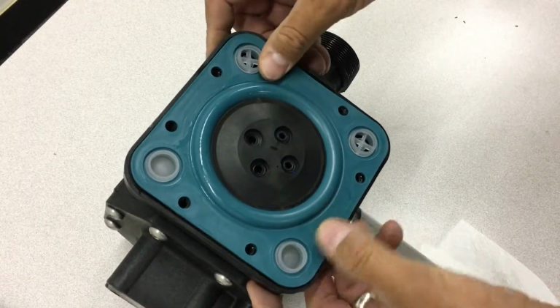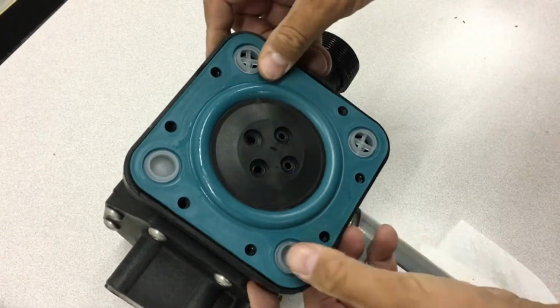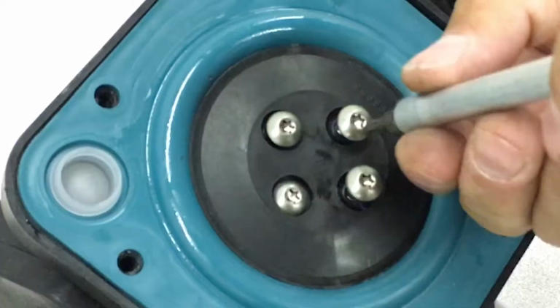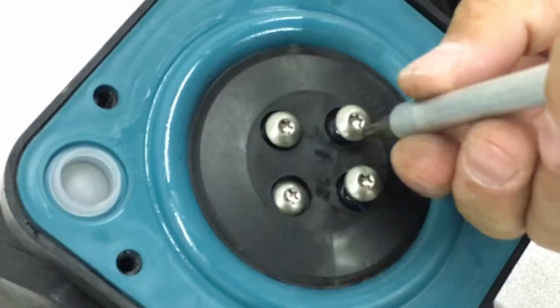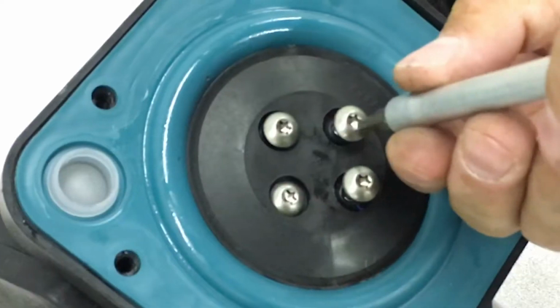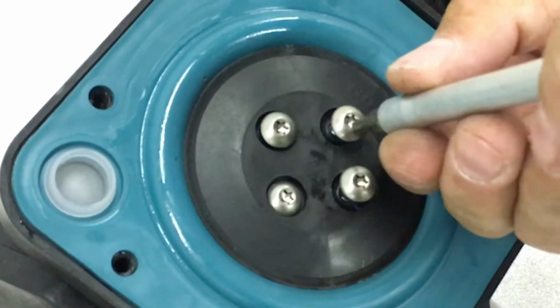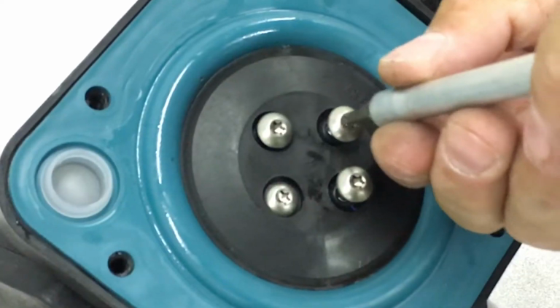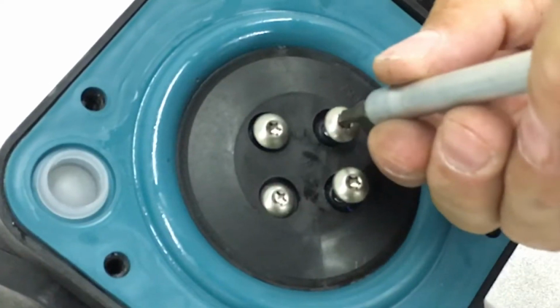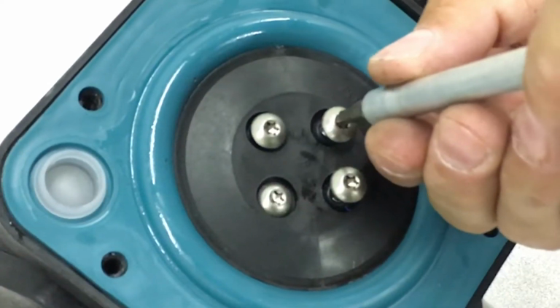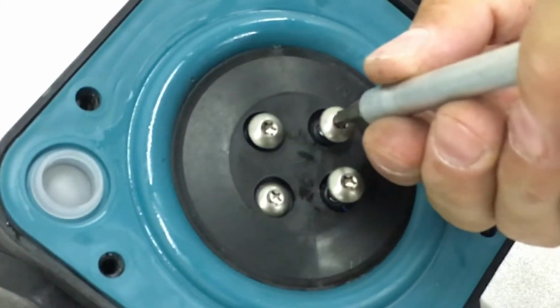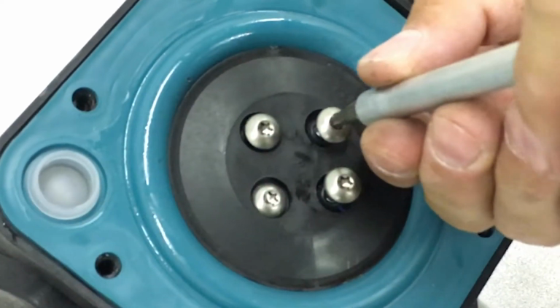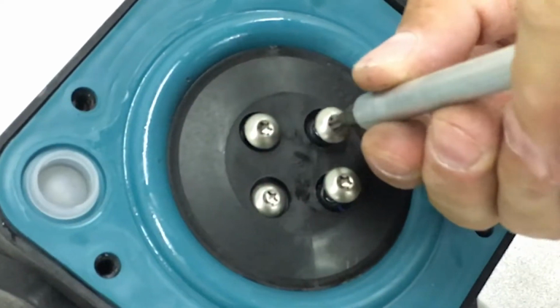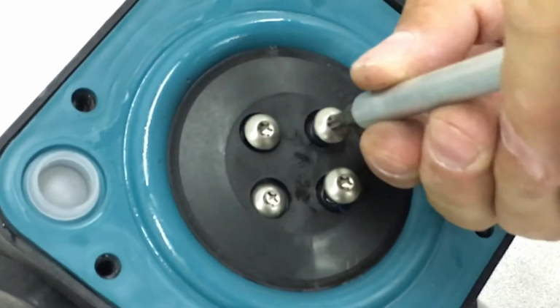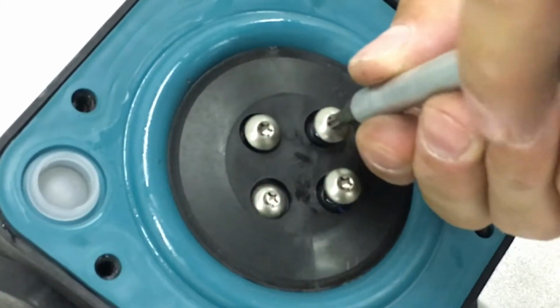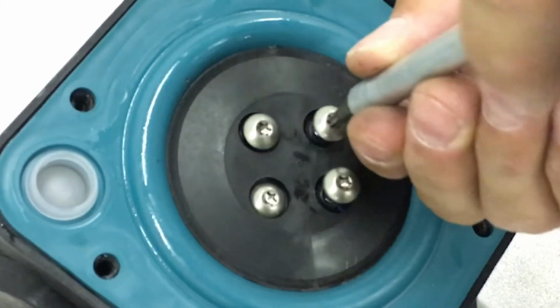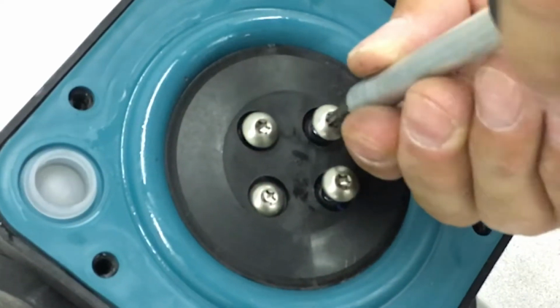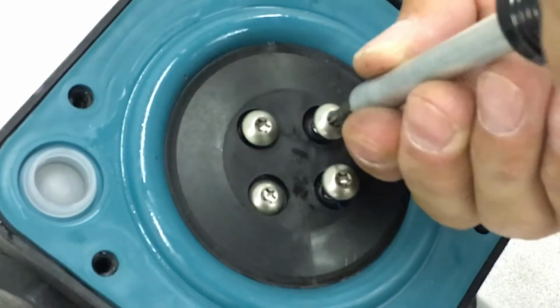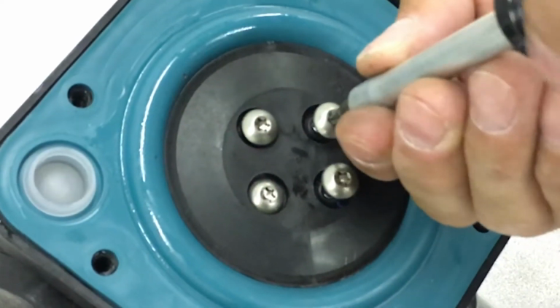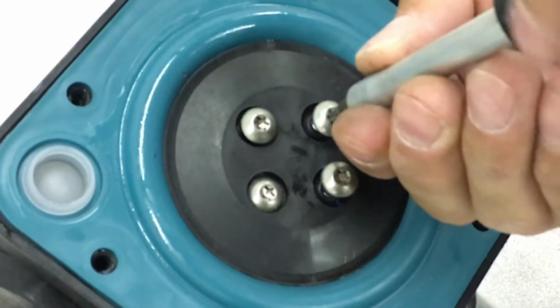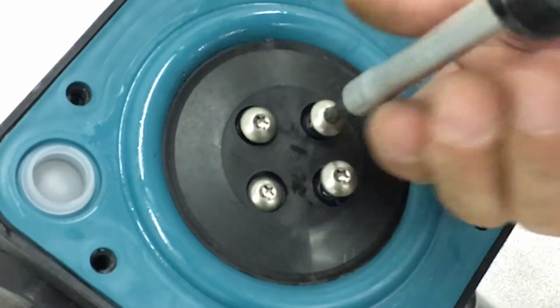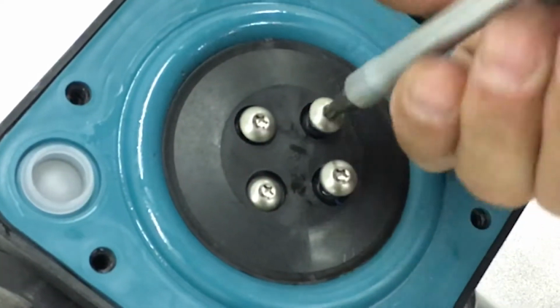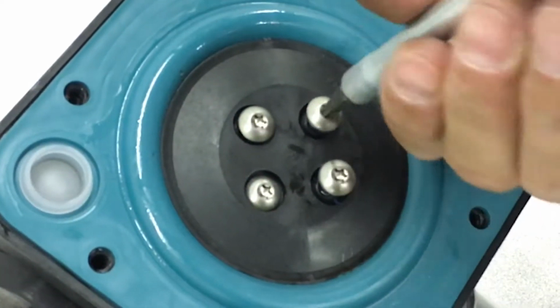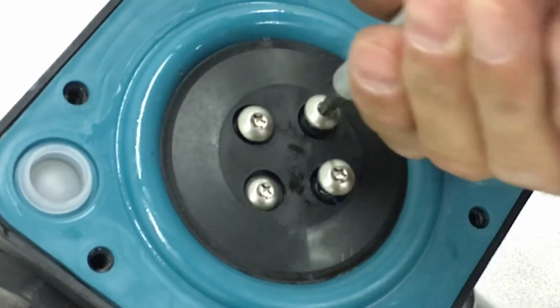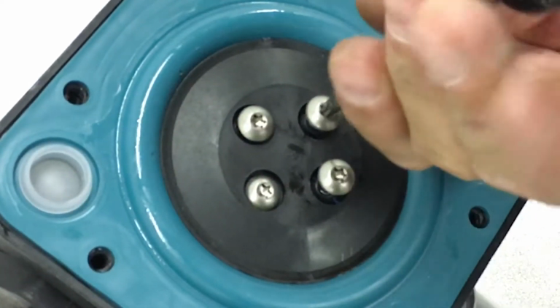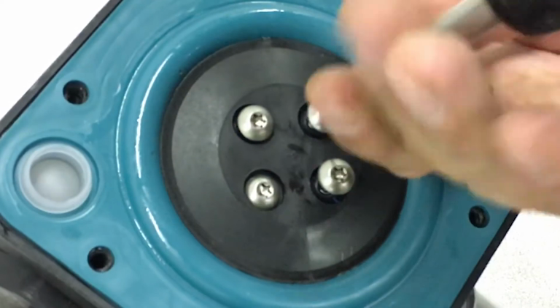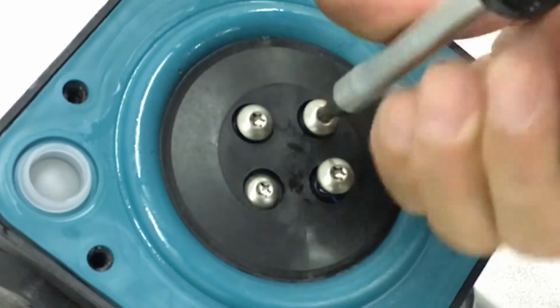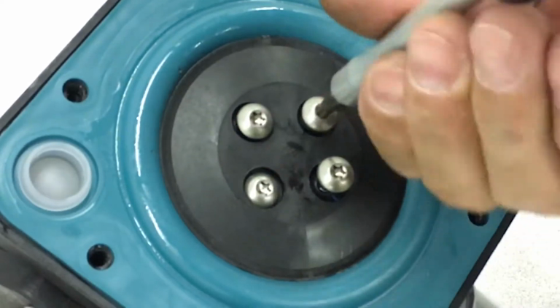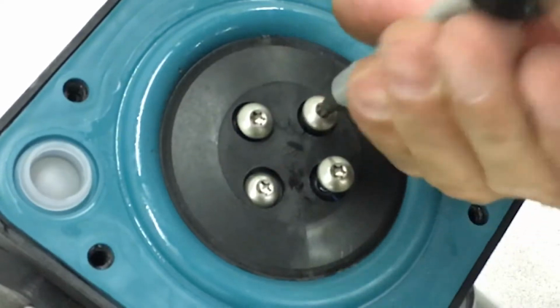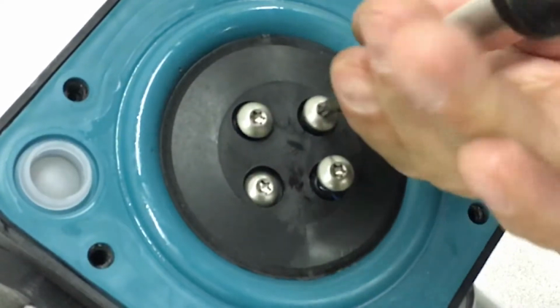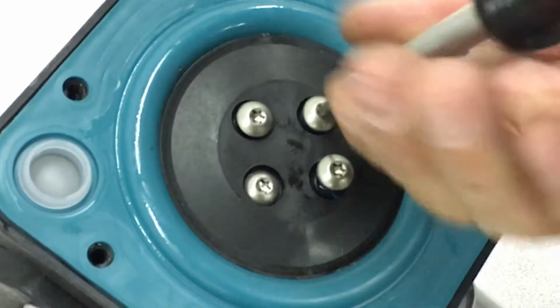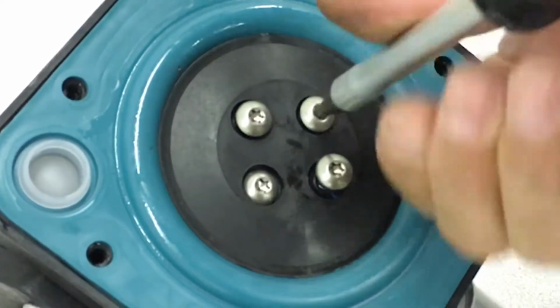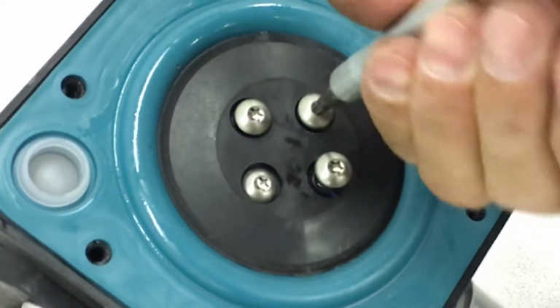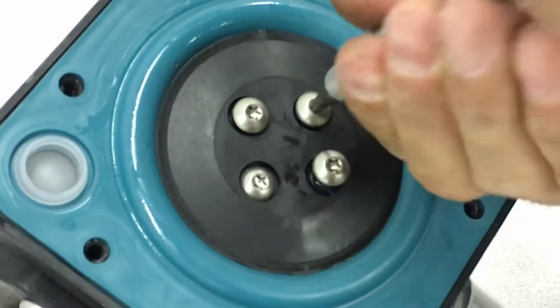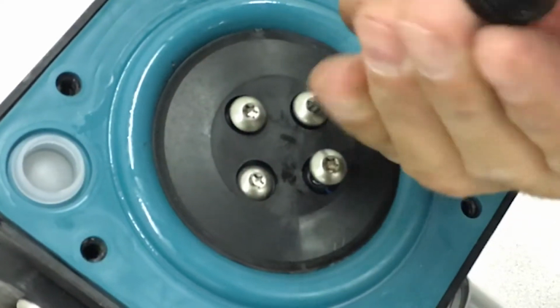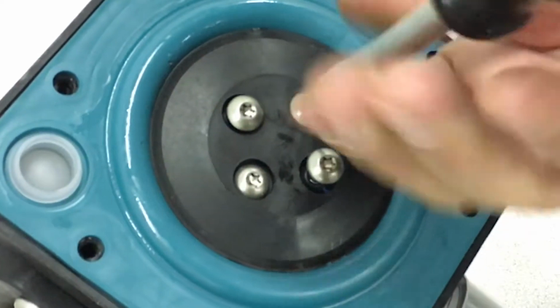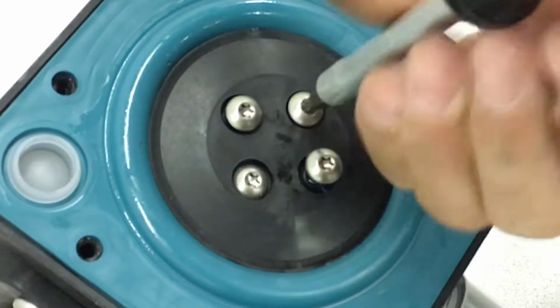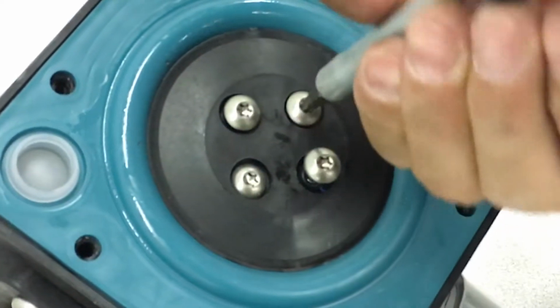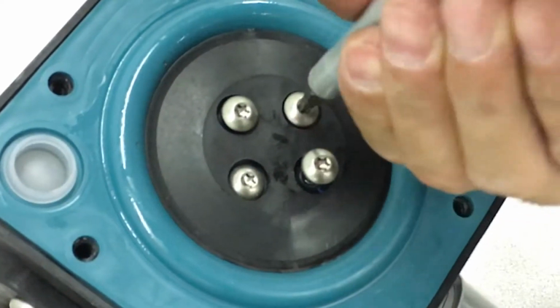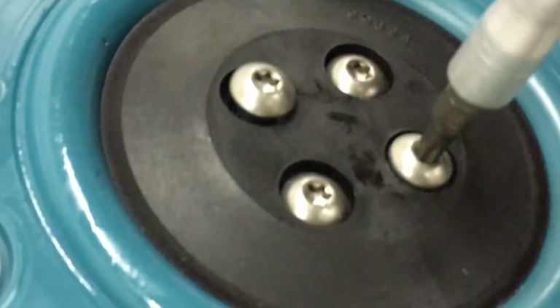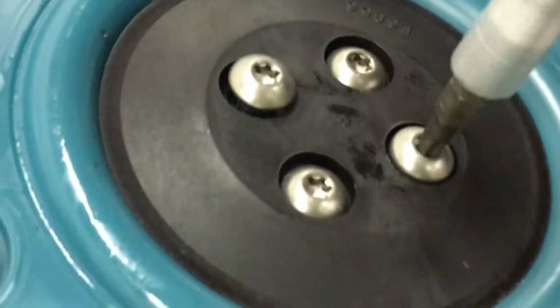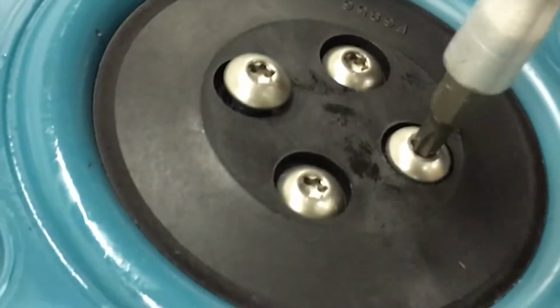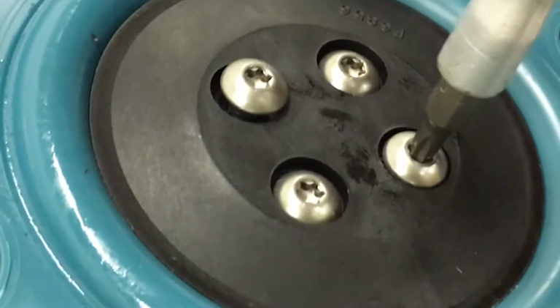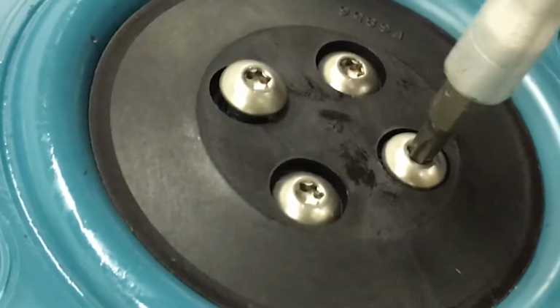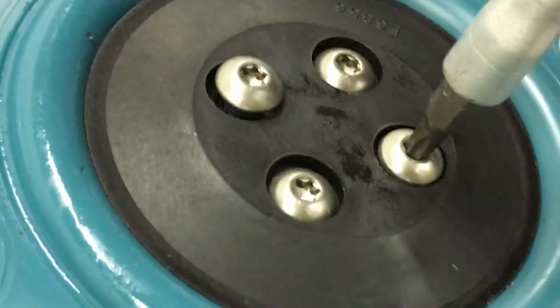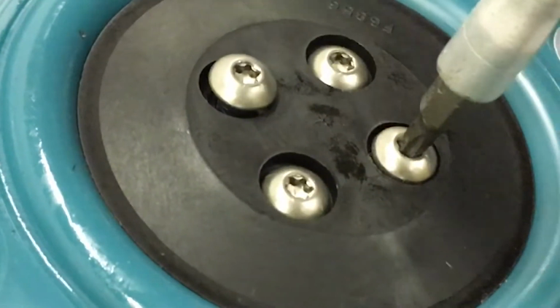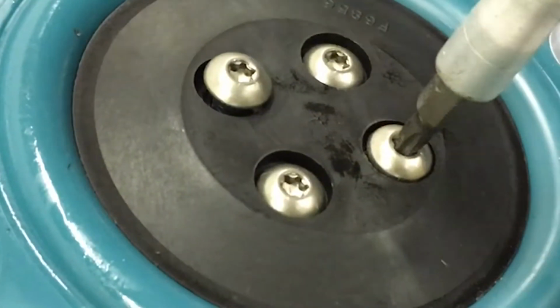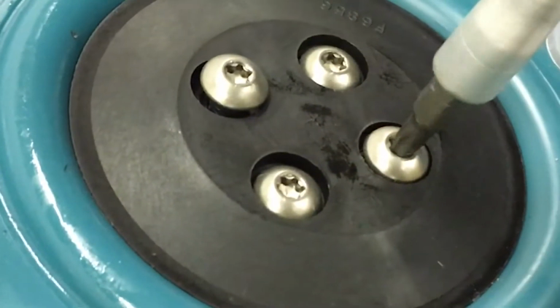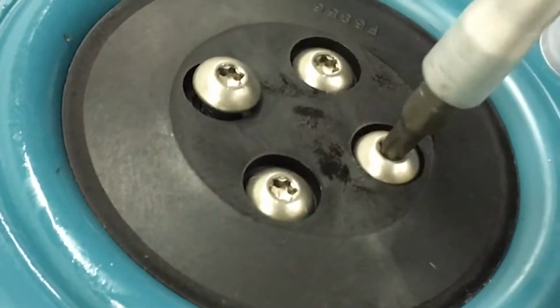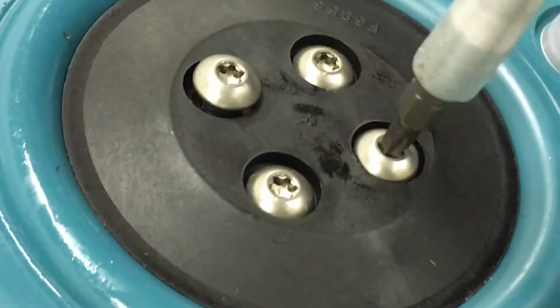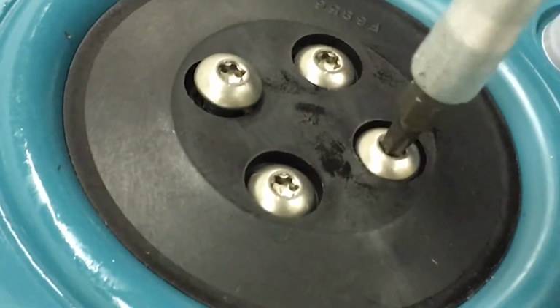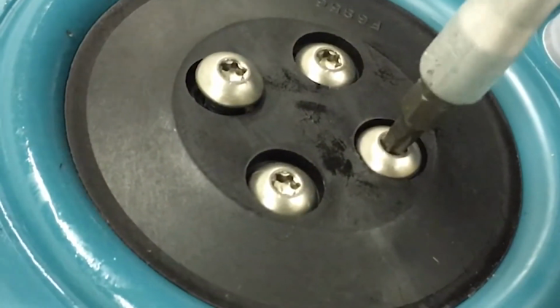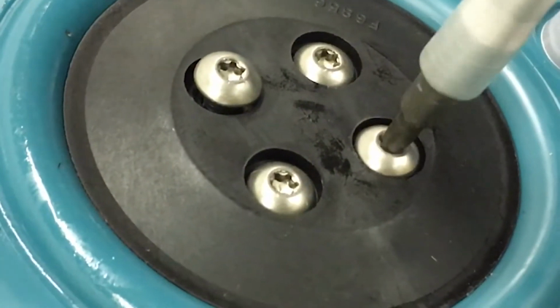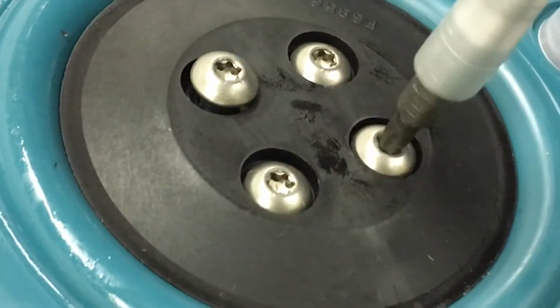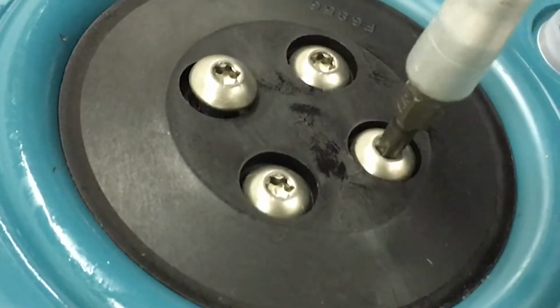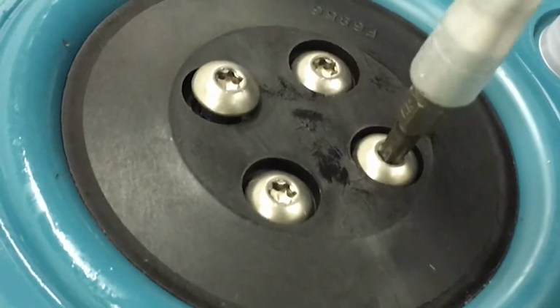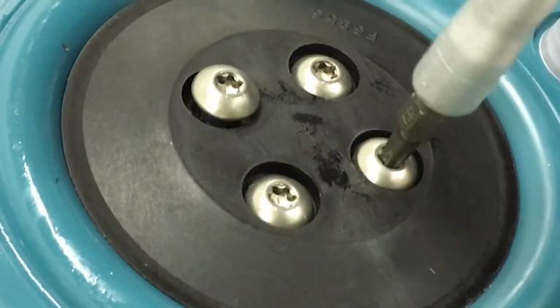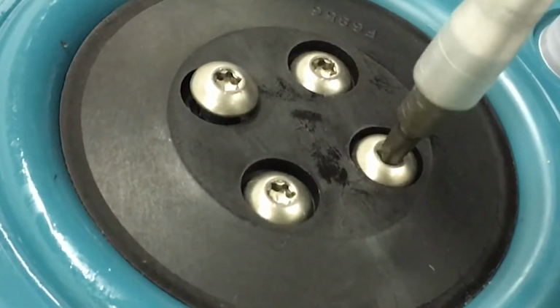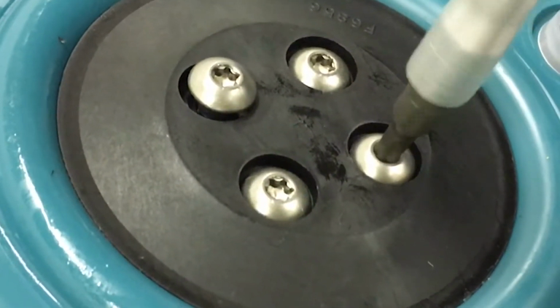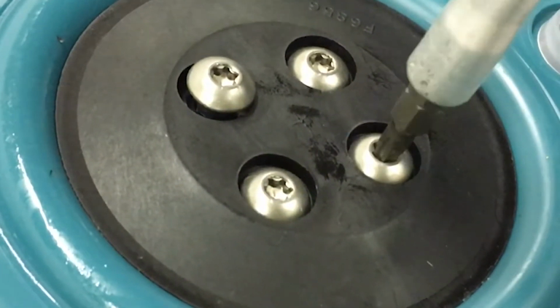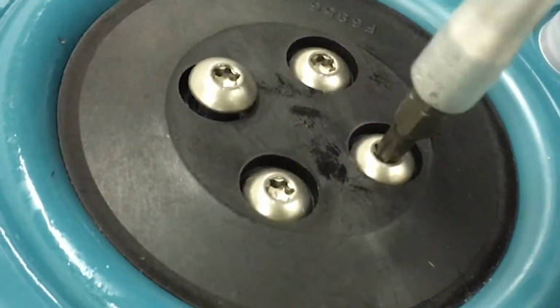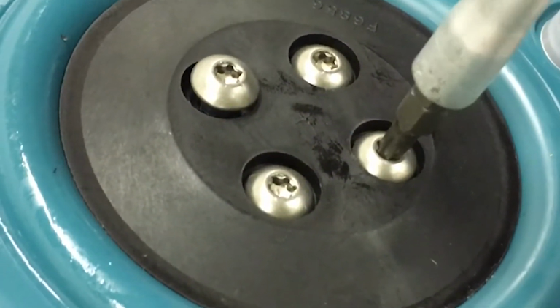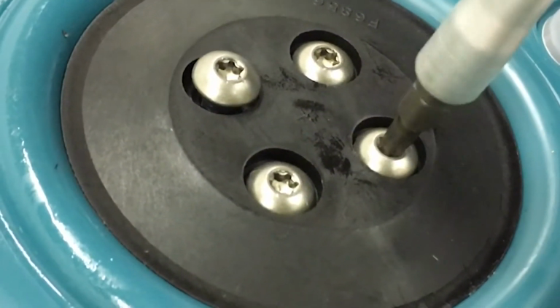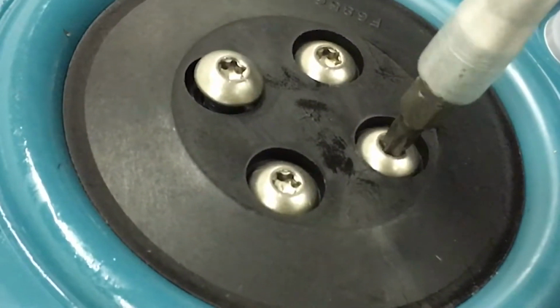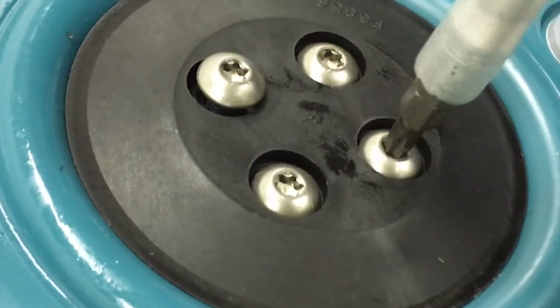Use the screws with o-rings to fasten the assembly in place. Torque these four screws to 35 inch pounds.